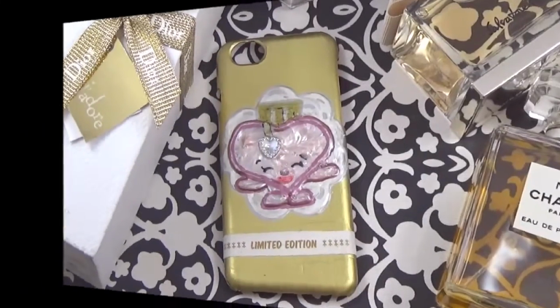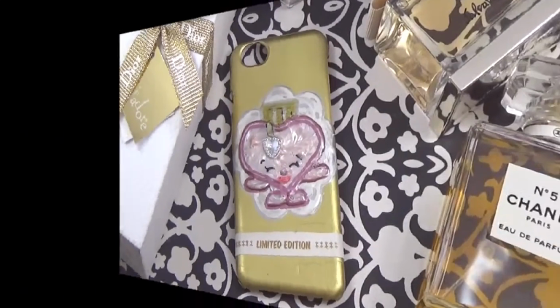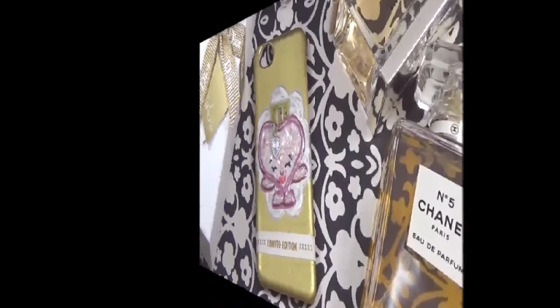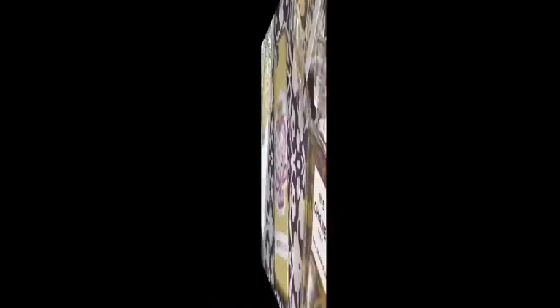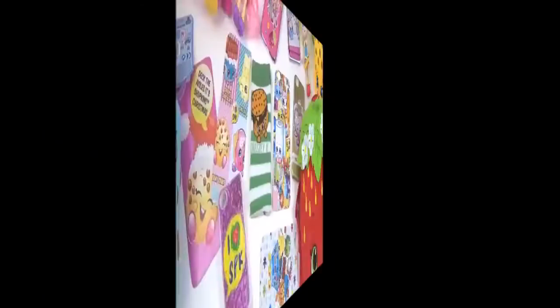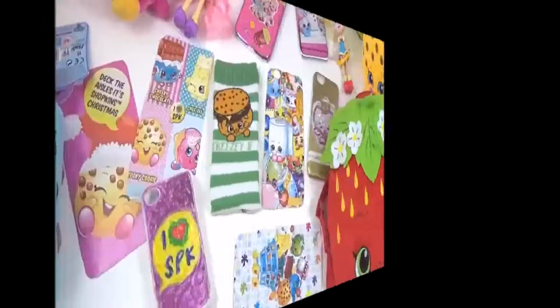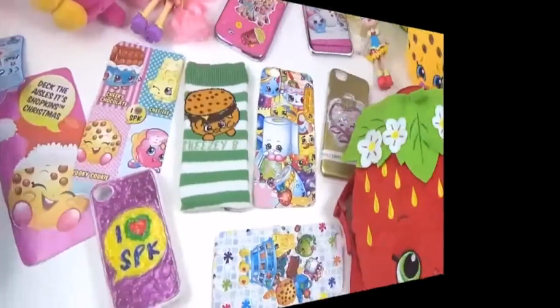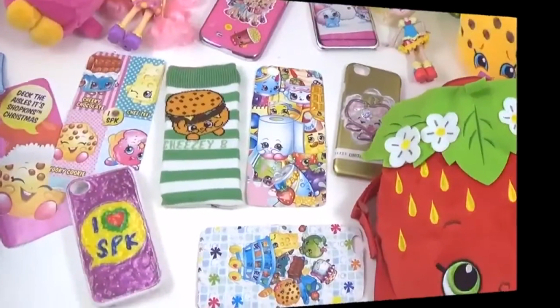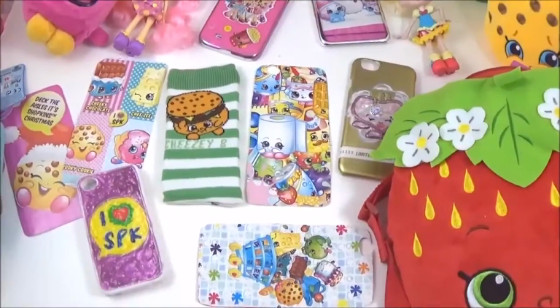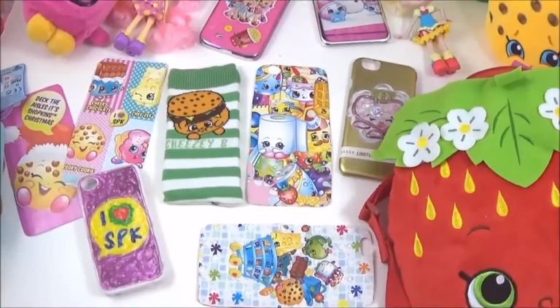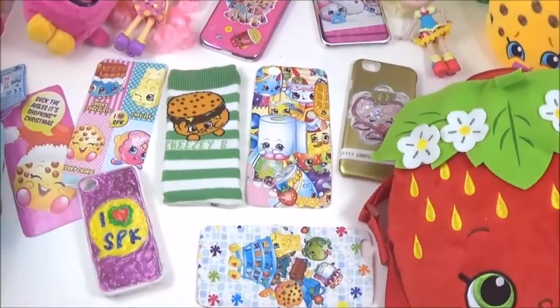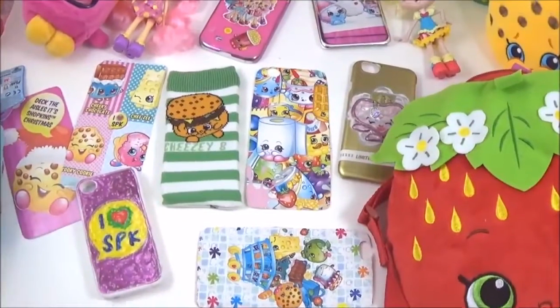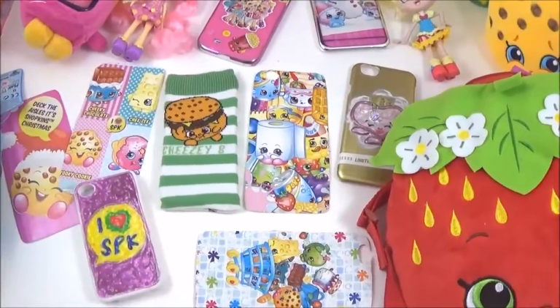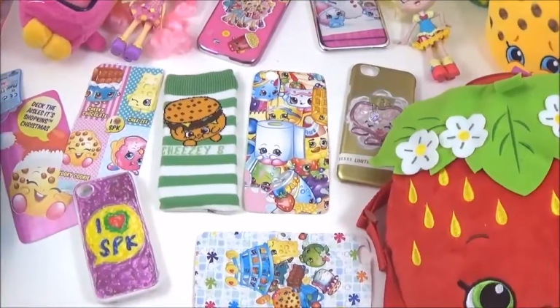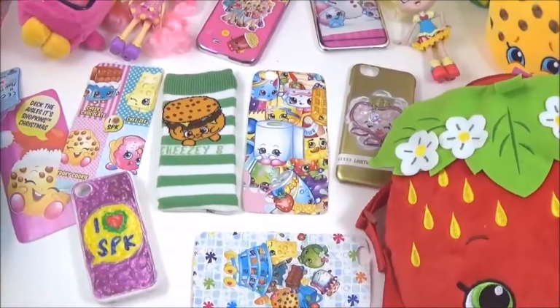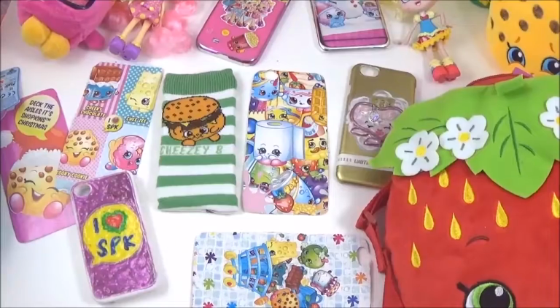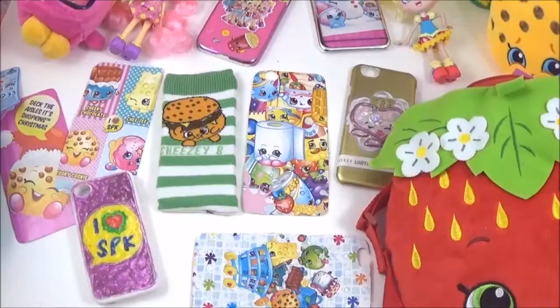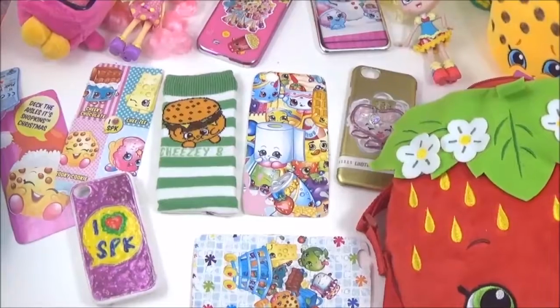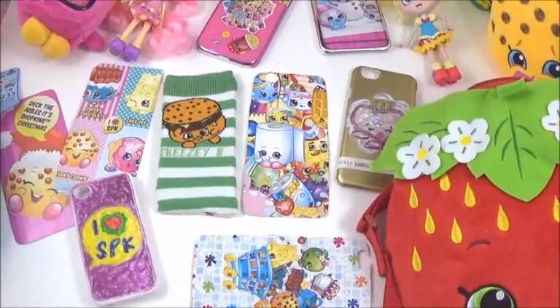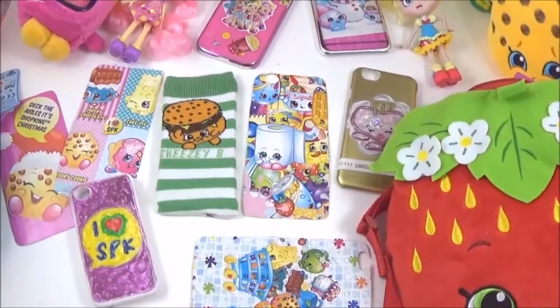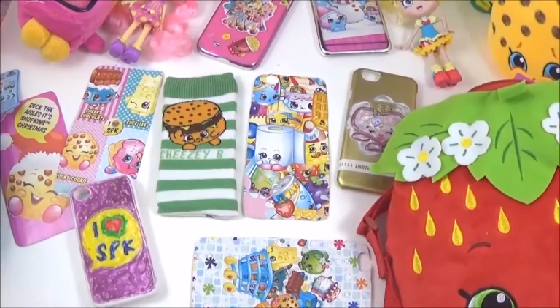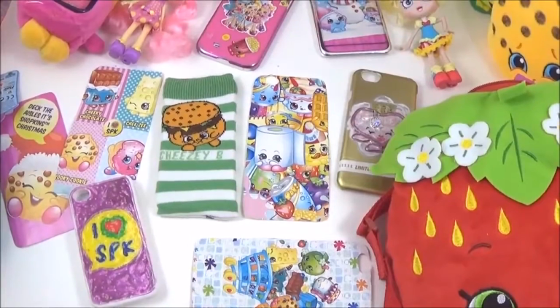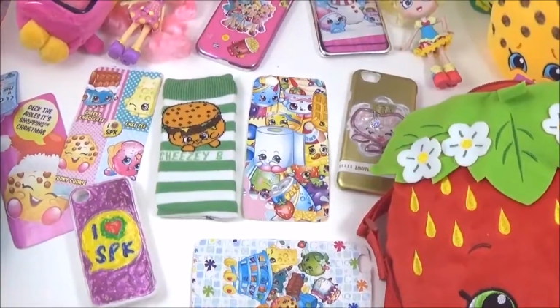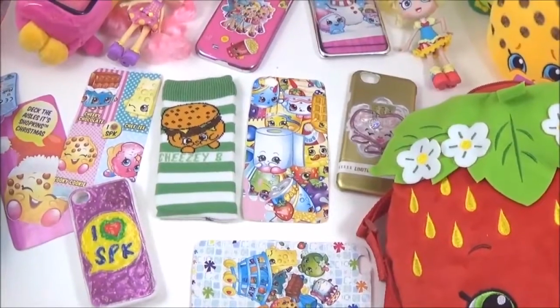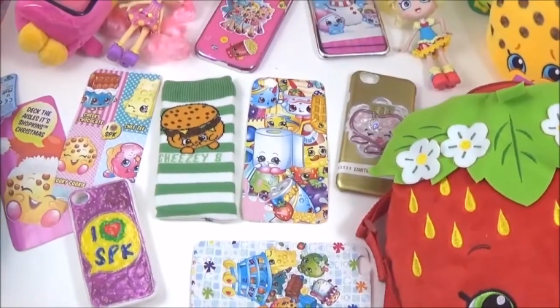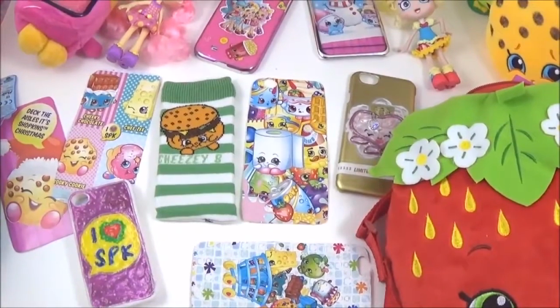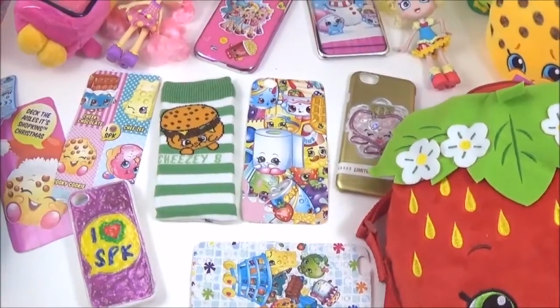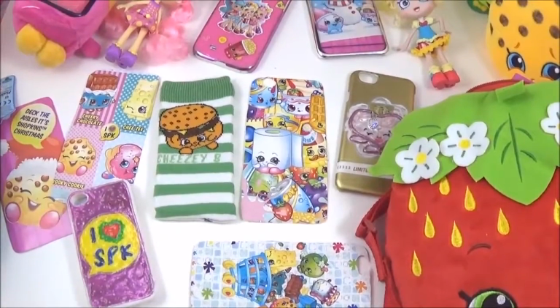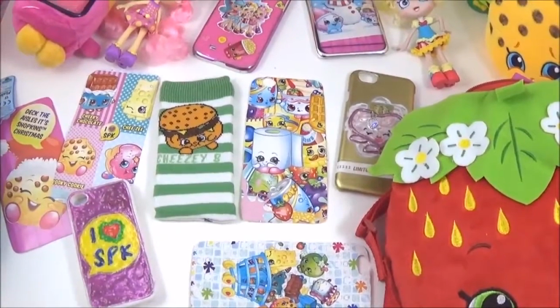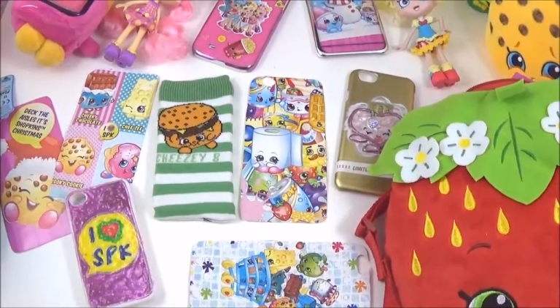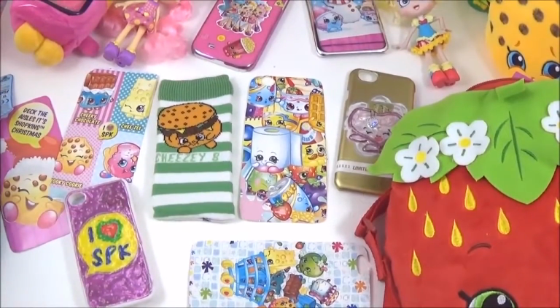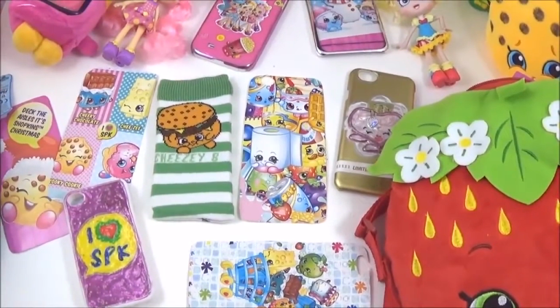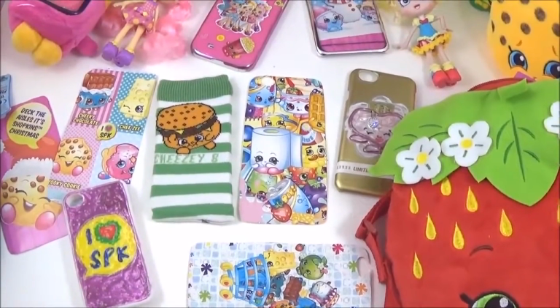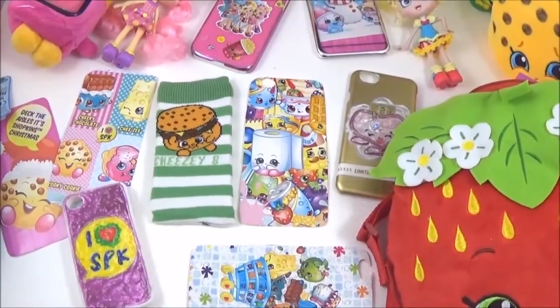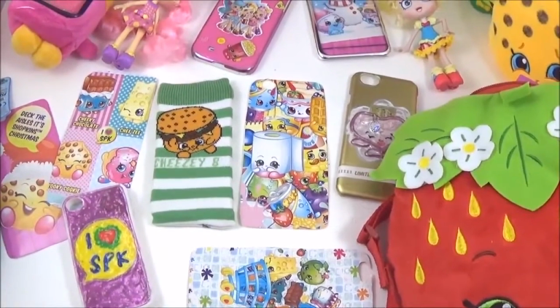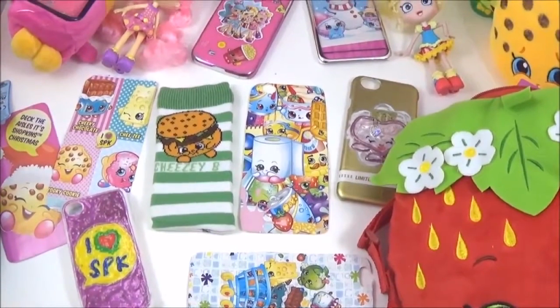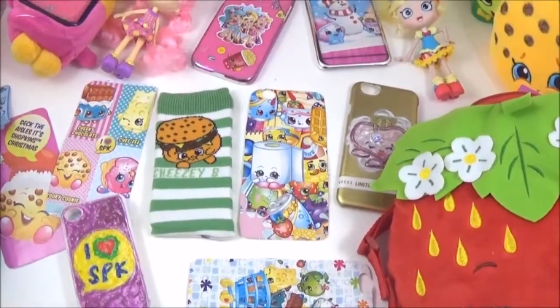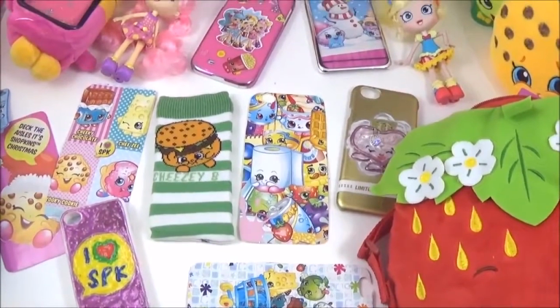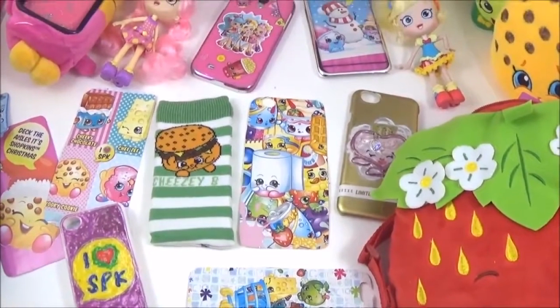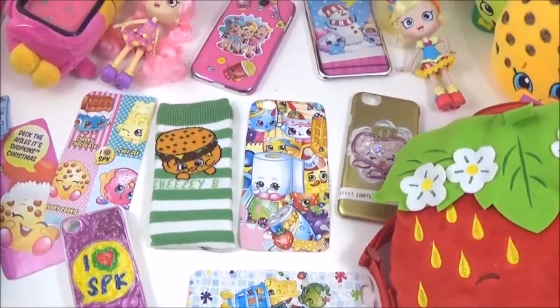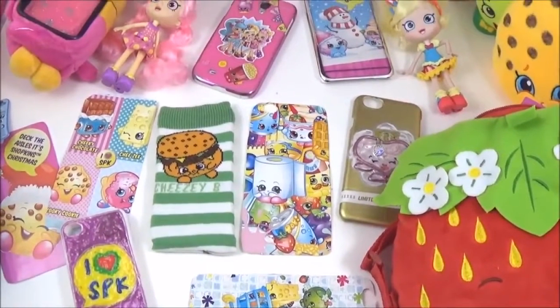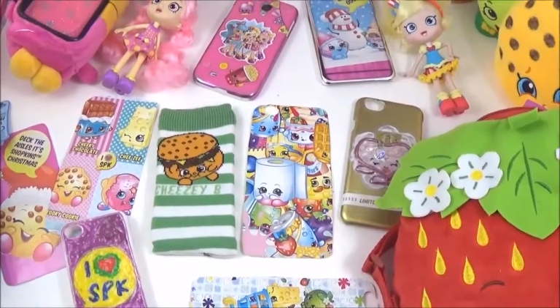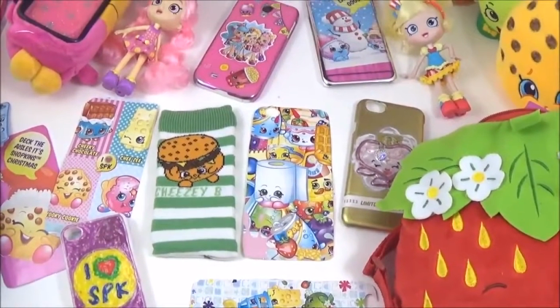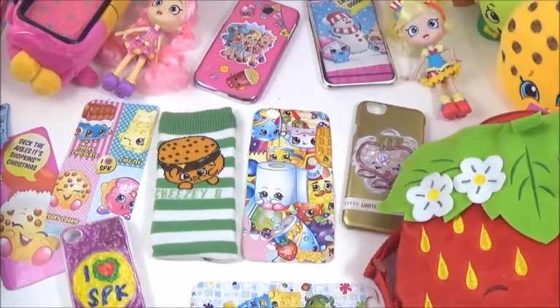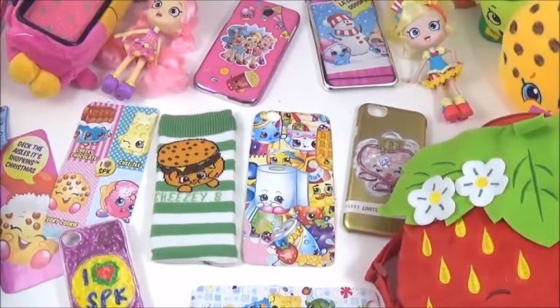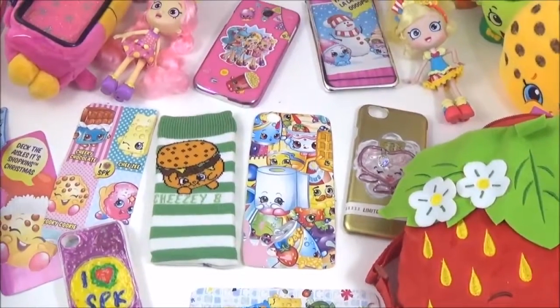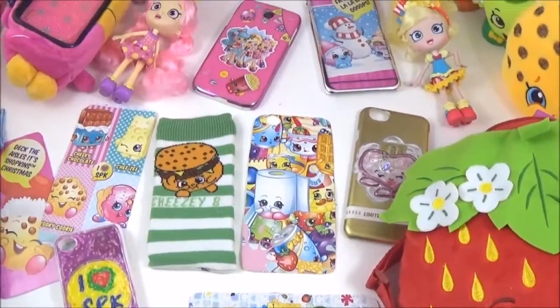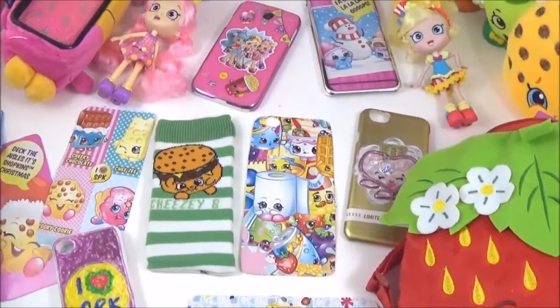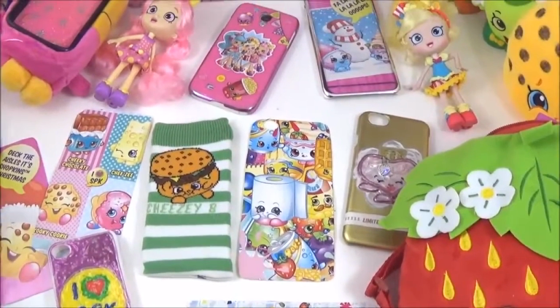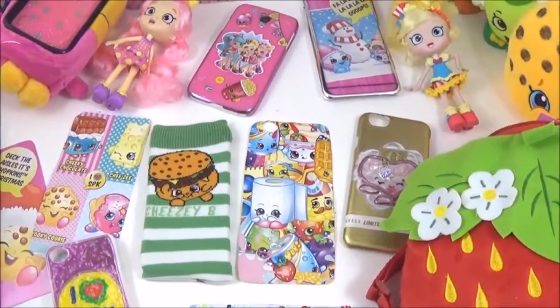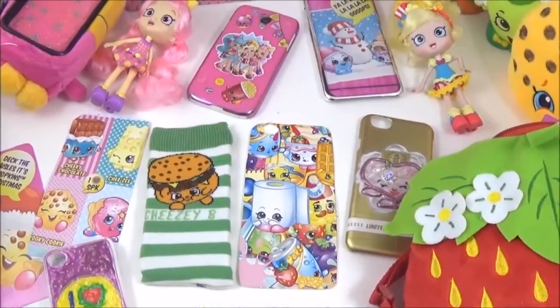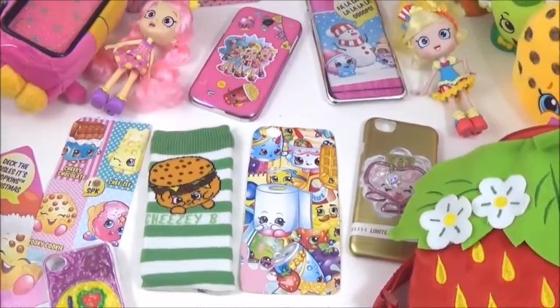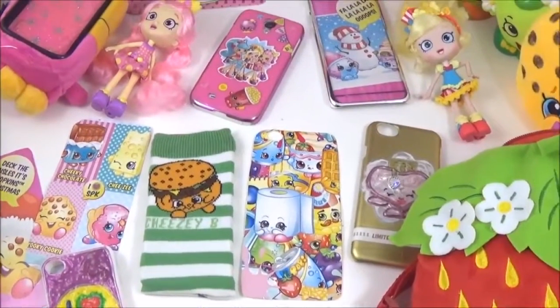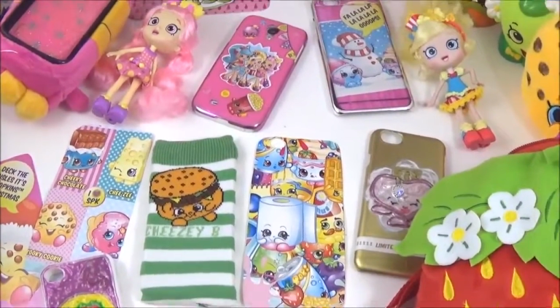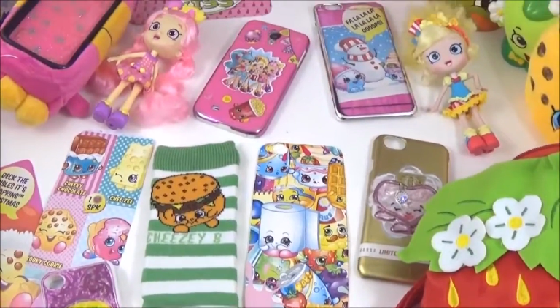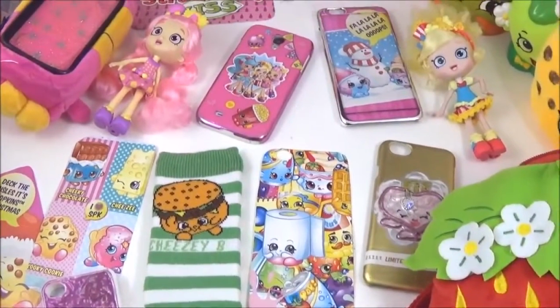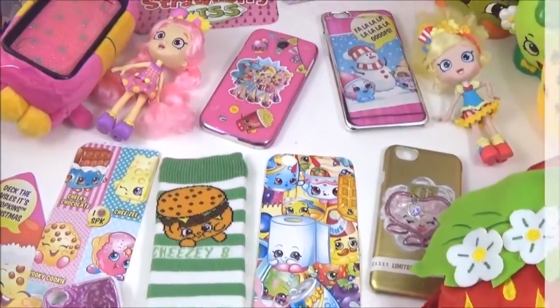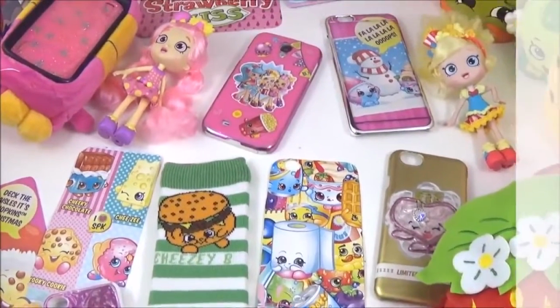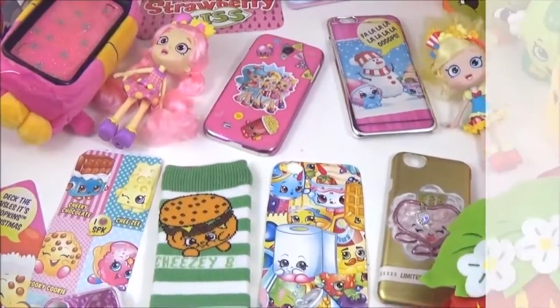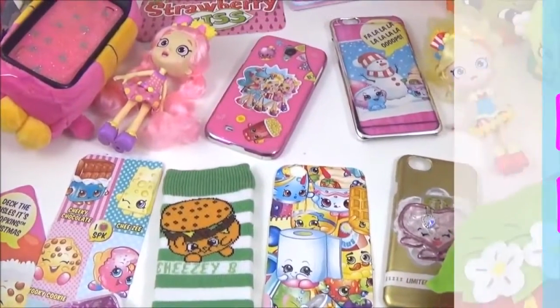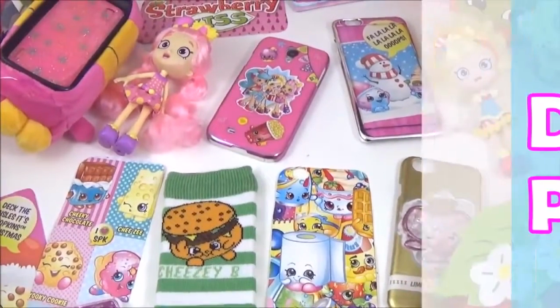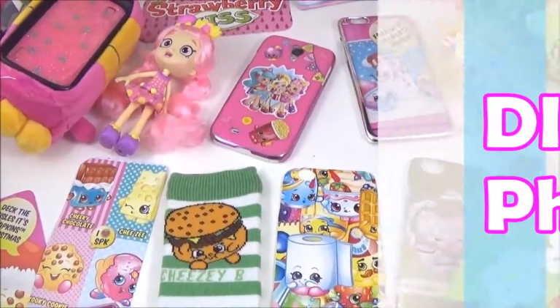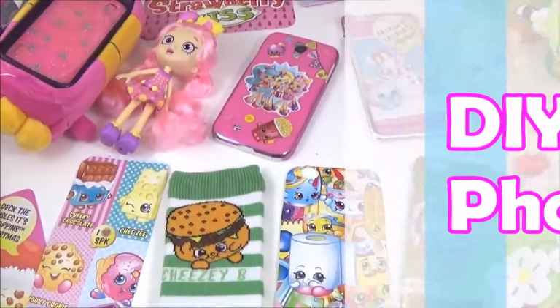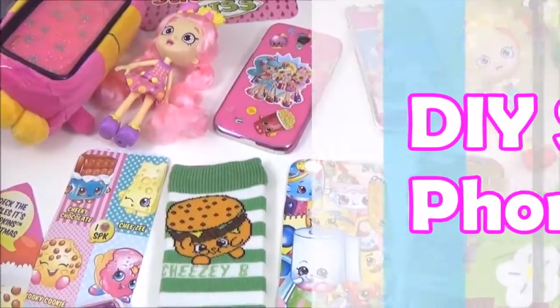Hi guys, if you want to know how to make these really awesome DIY Shopkins phone cases, keep watching!